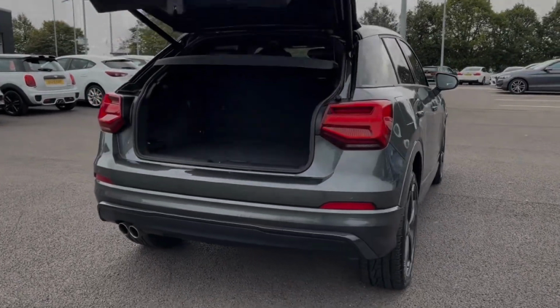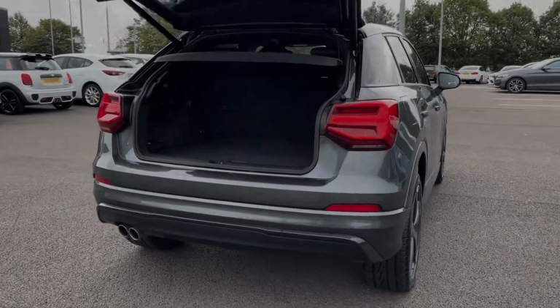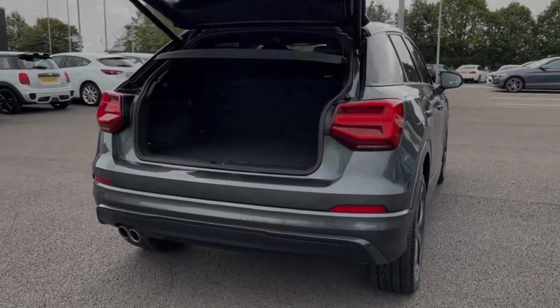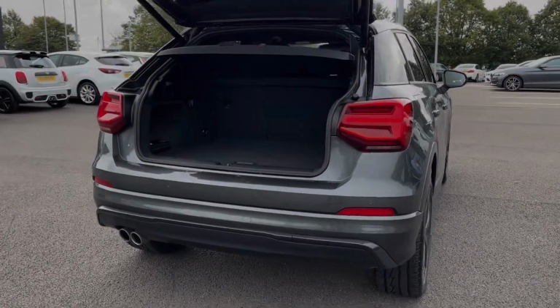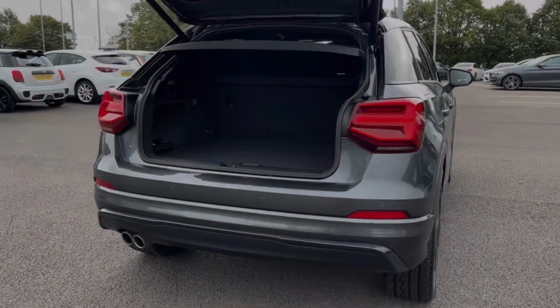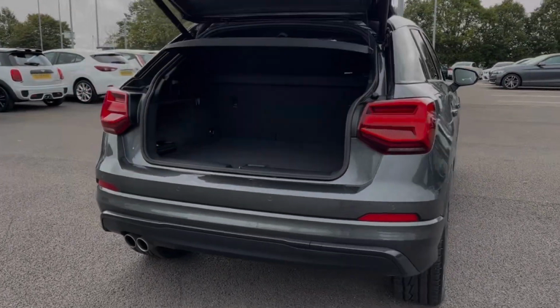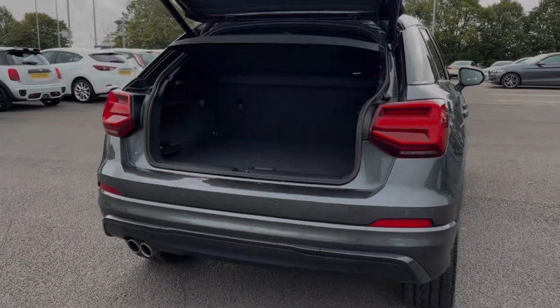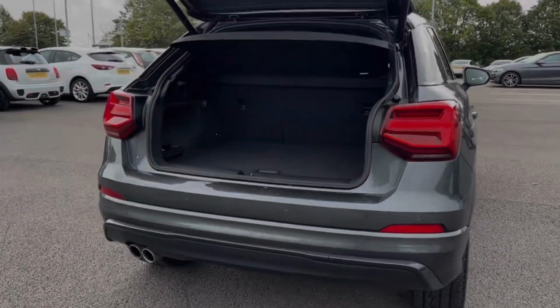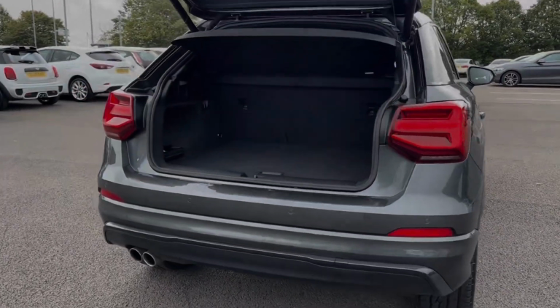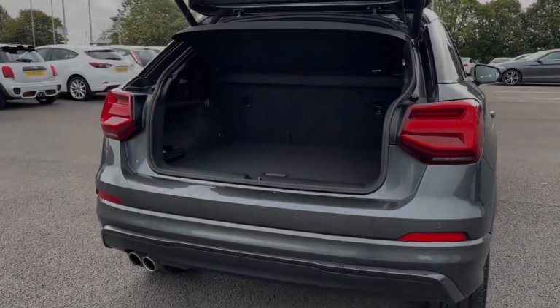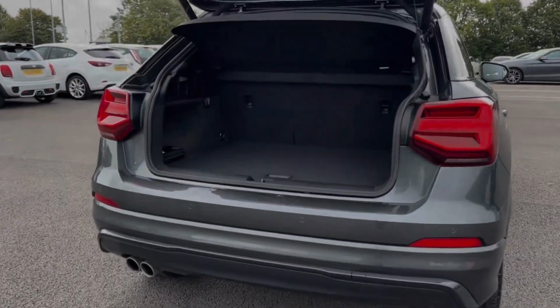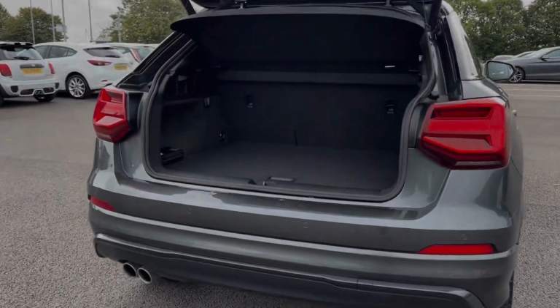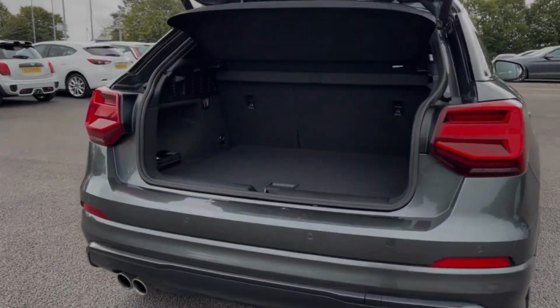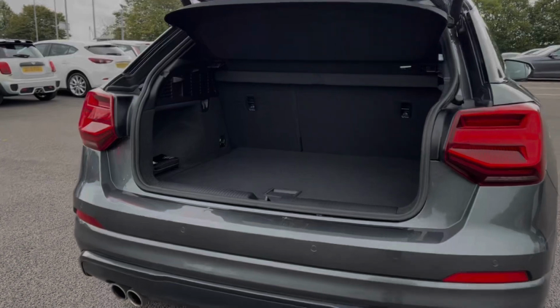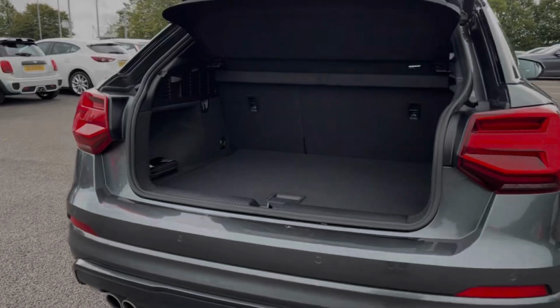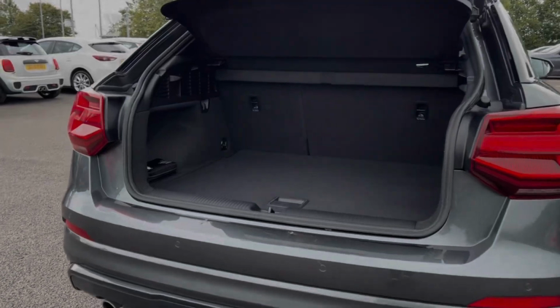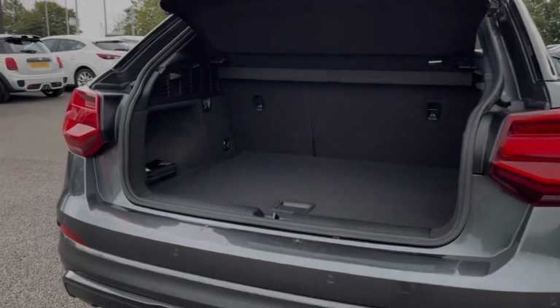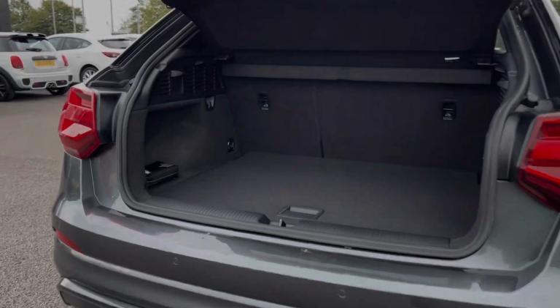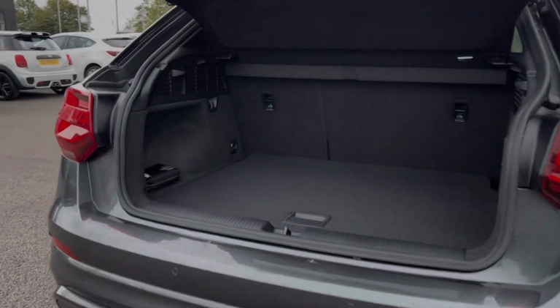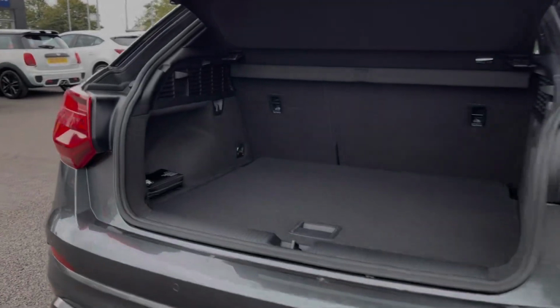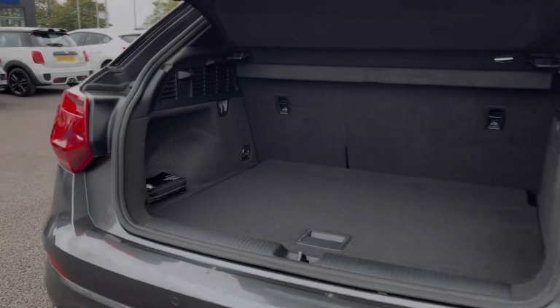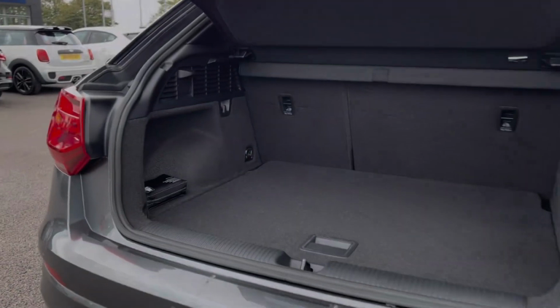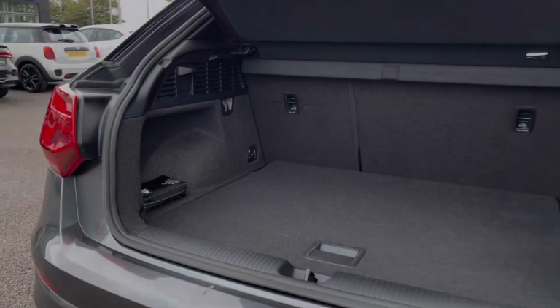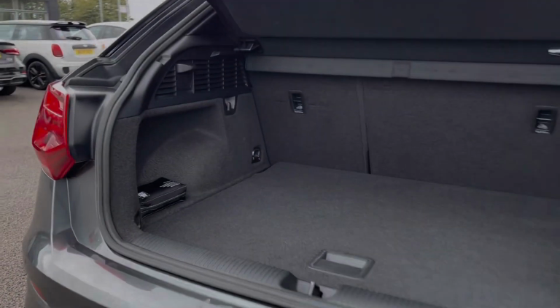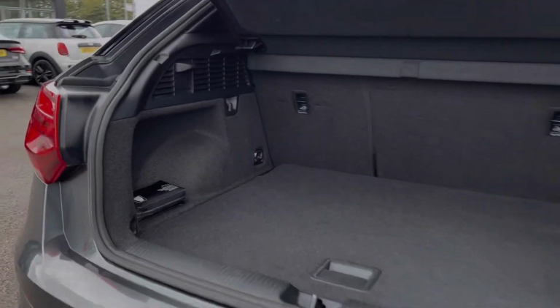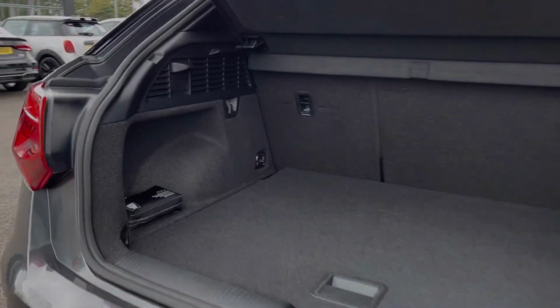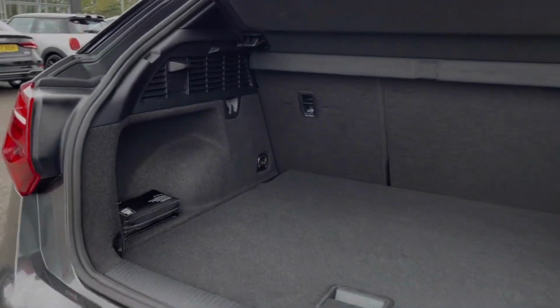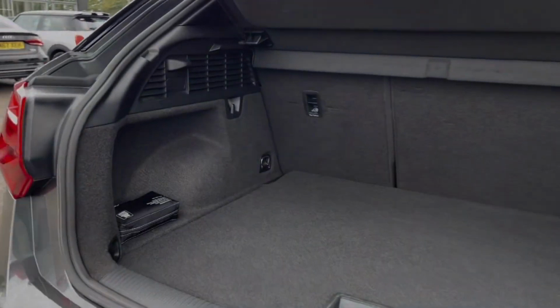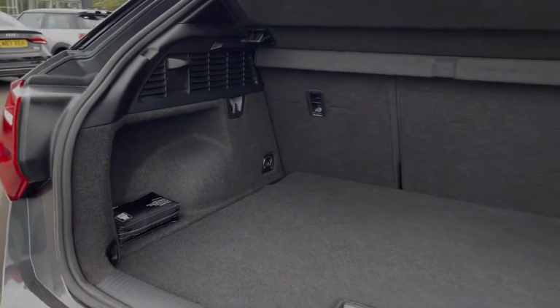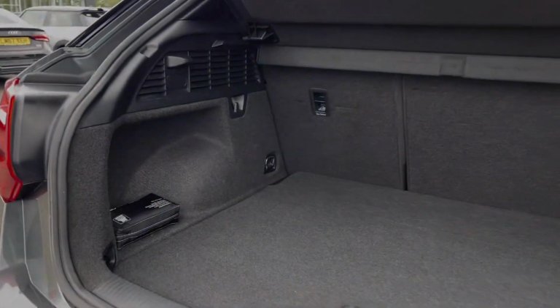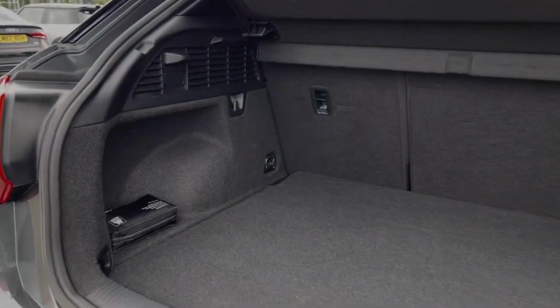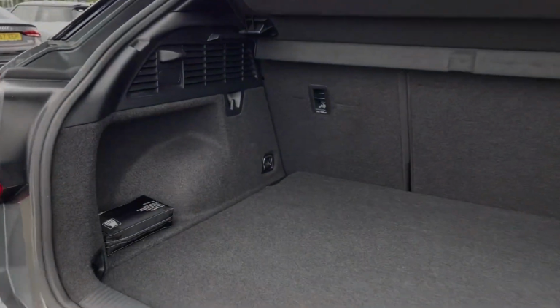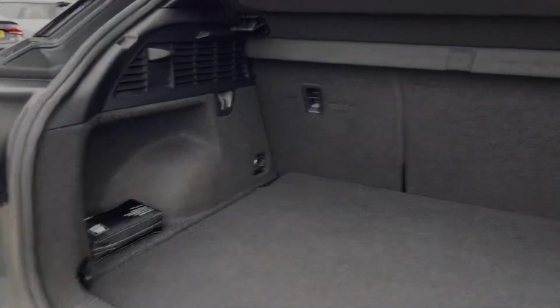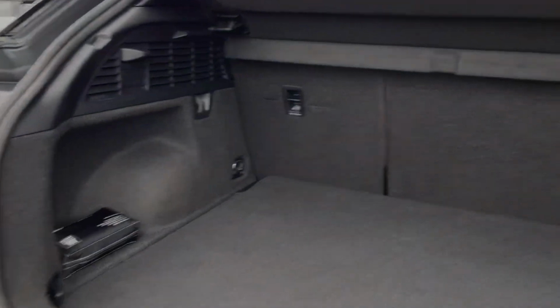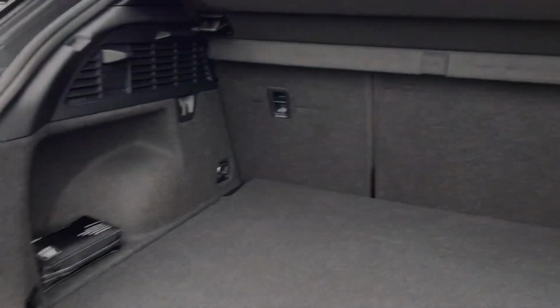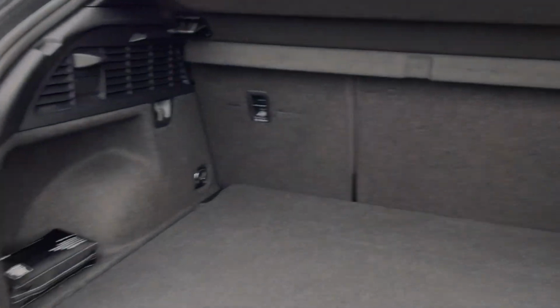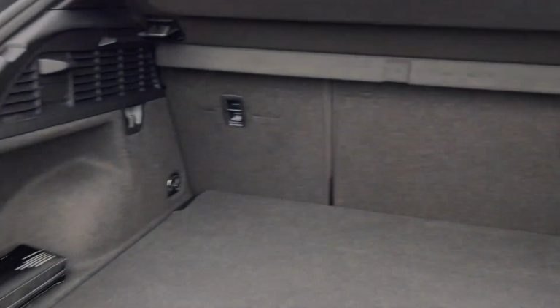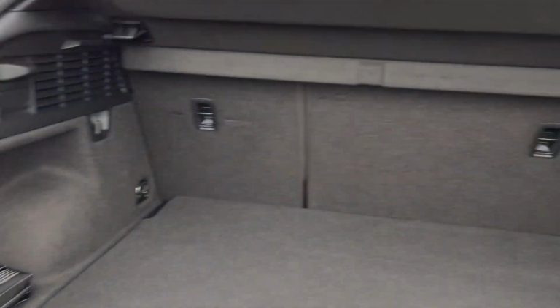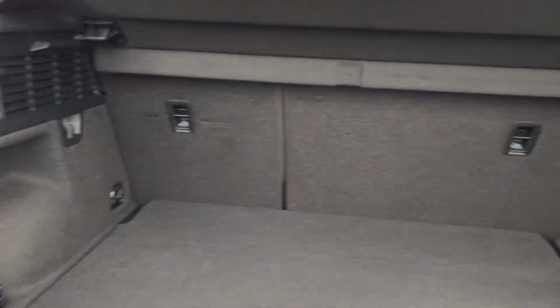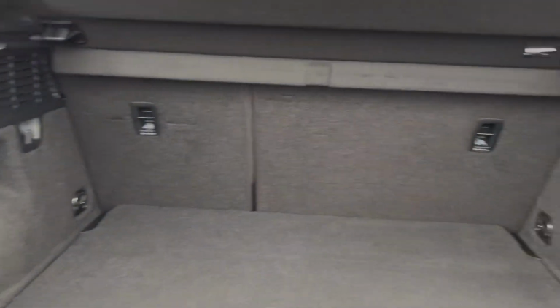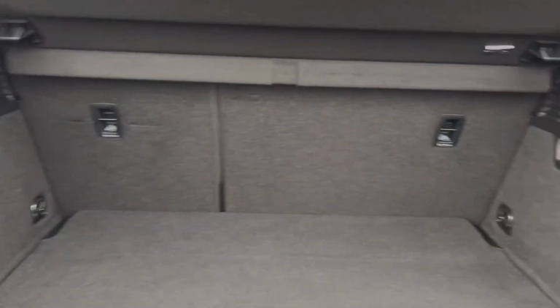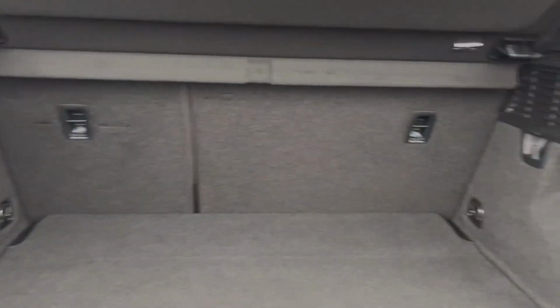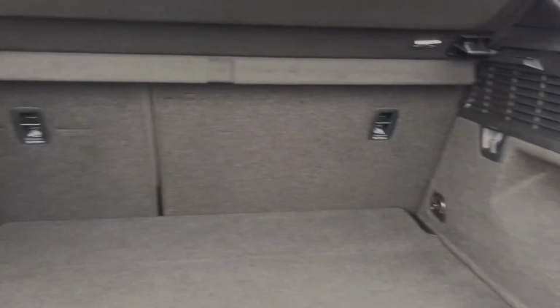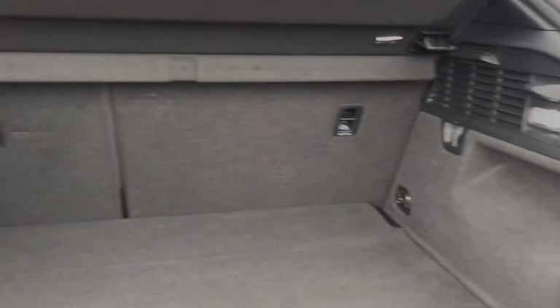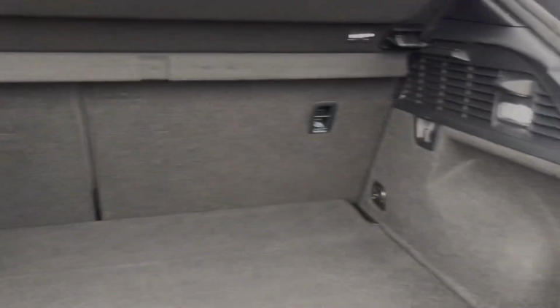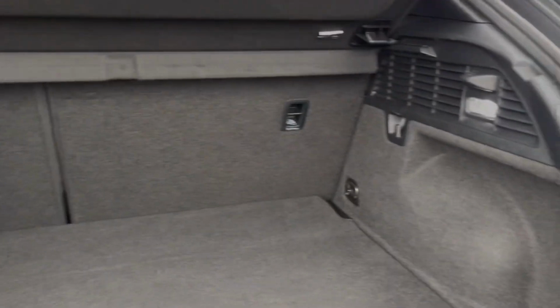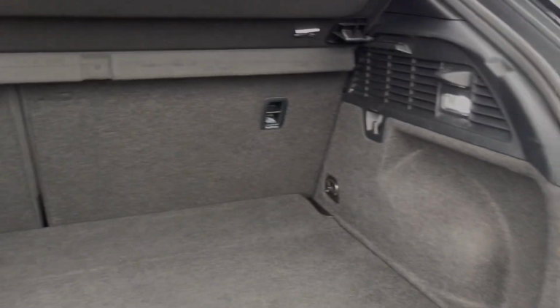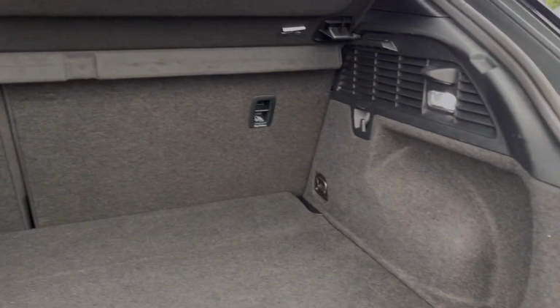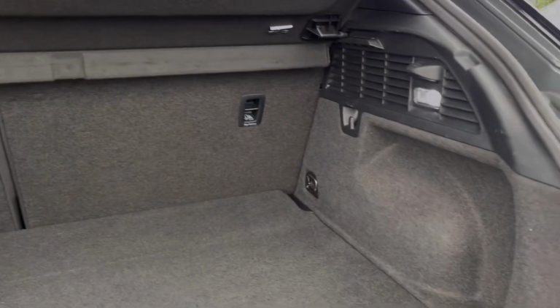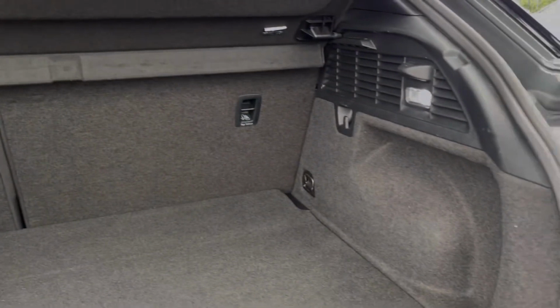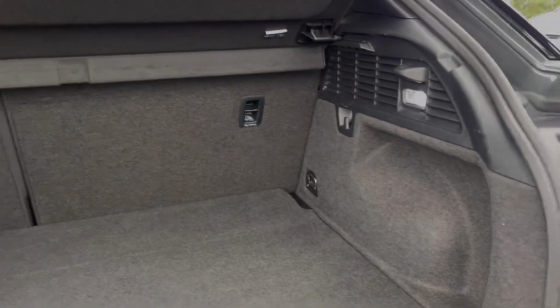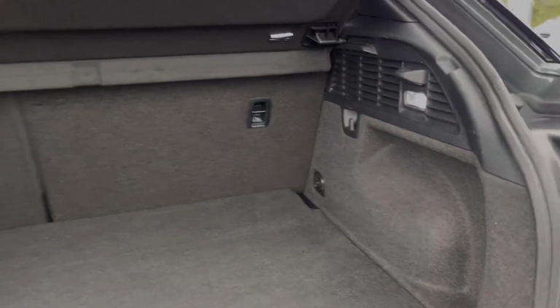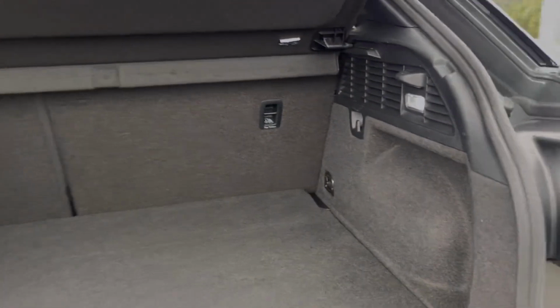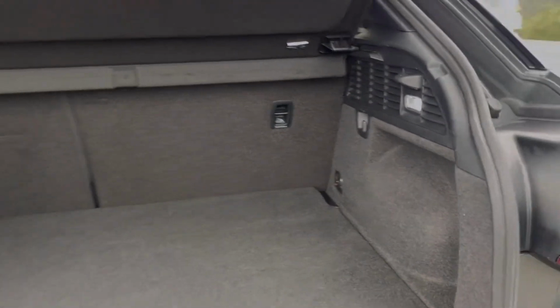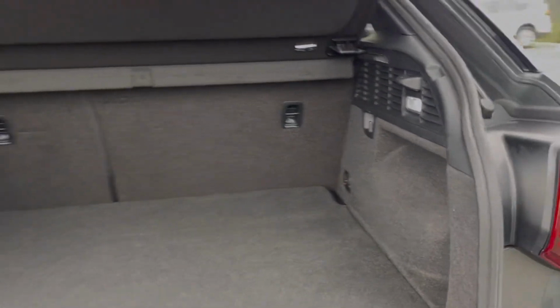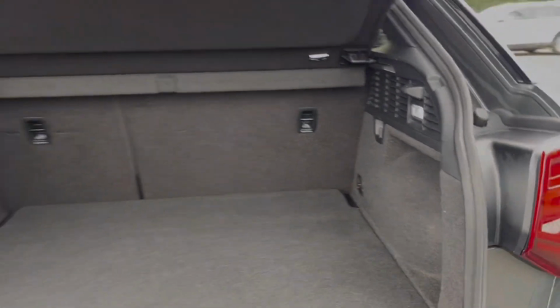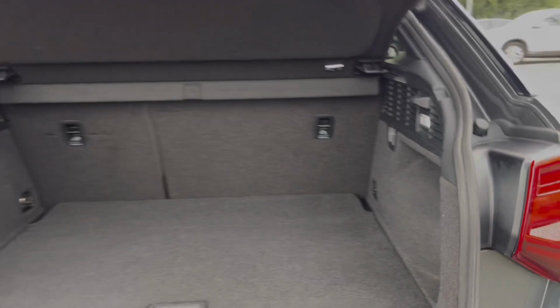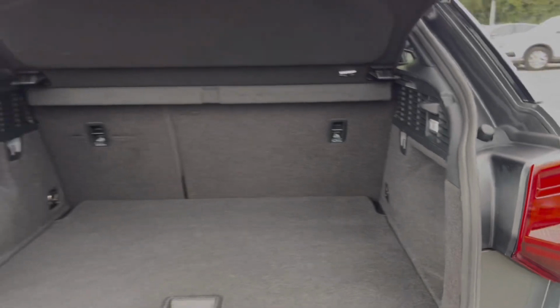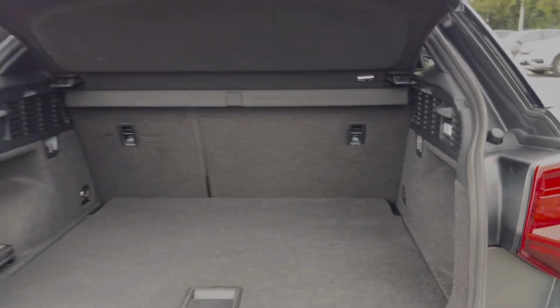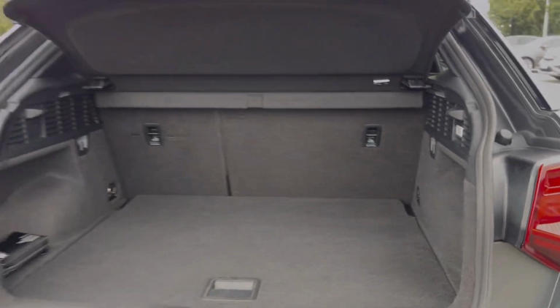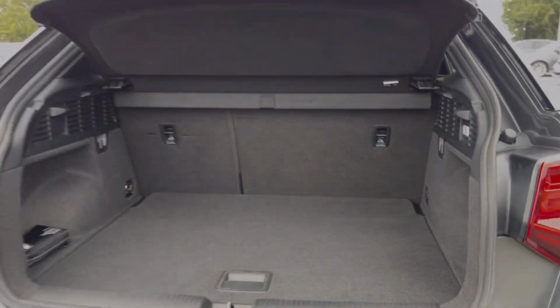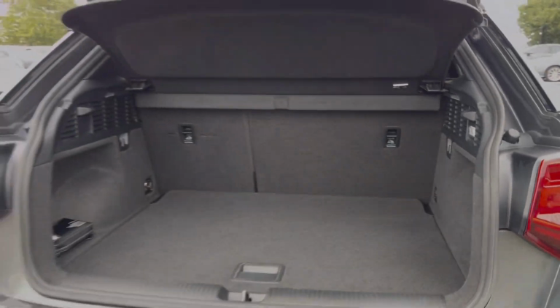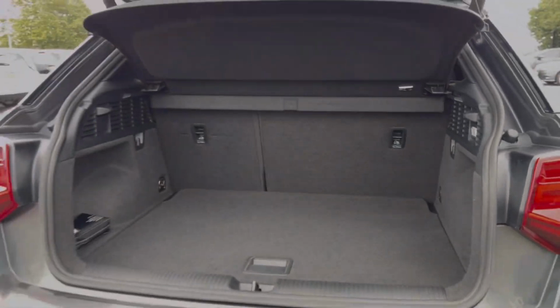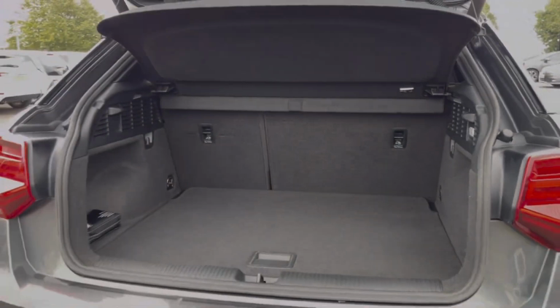This car also offers a powered tailgate. This can be opened using the key remote, like I've done here, or by using the boot handle, and as you can see the Q2 offers a really good amount of storage space.